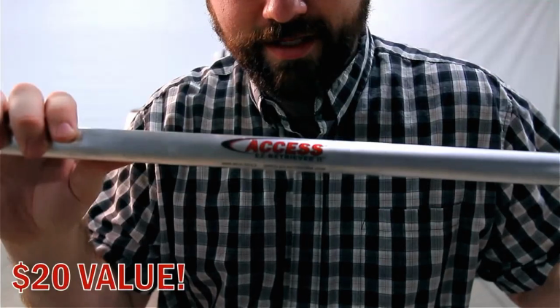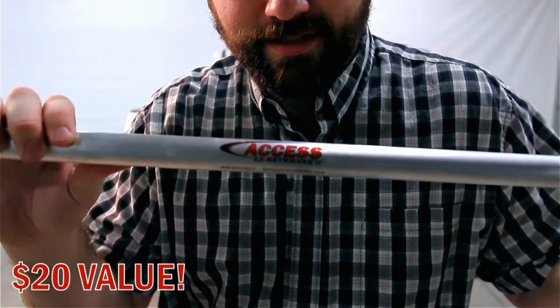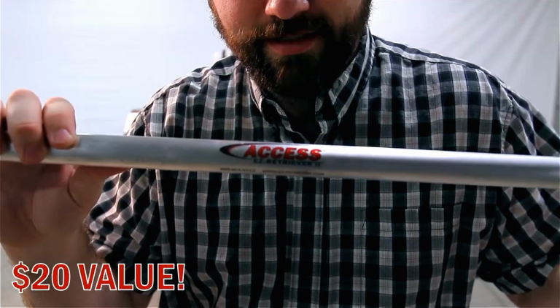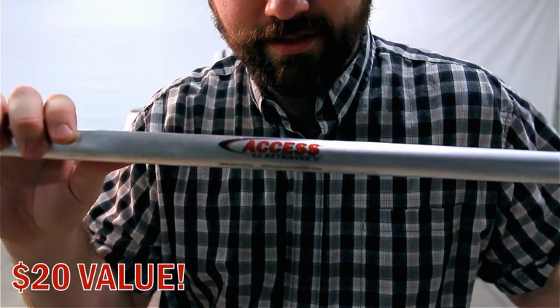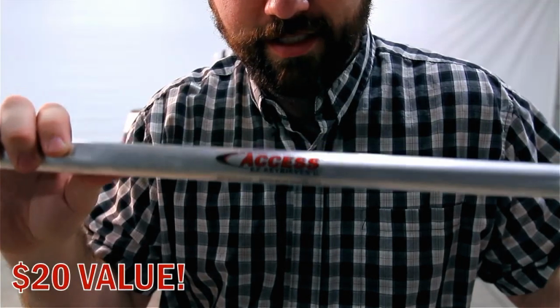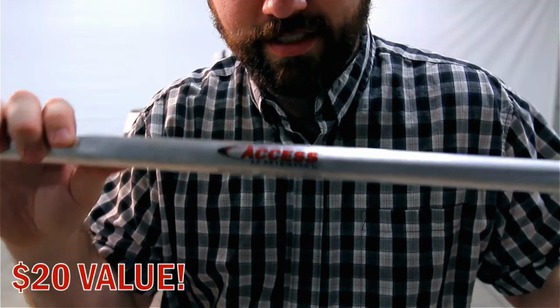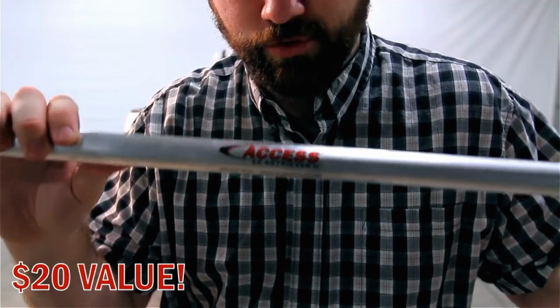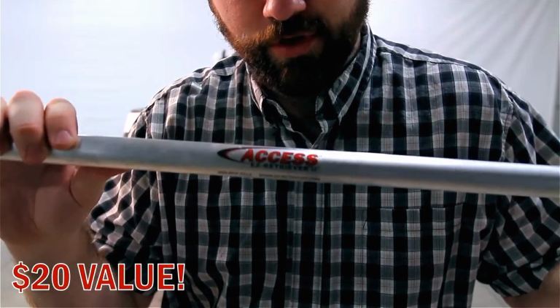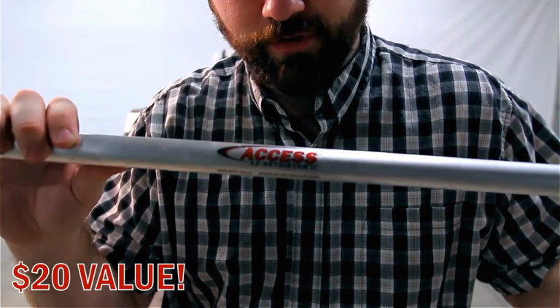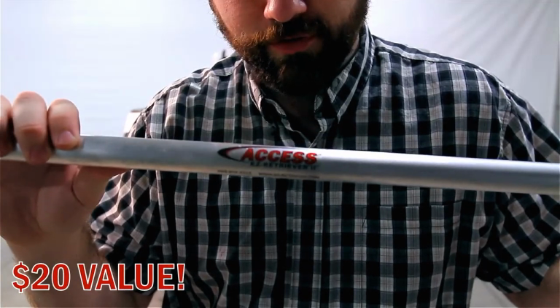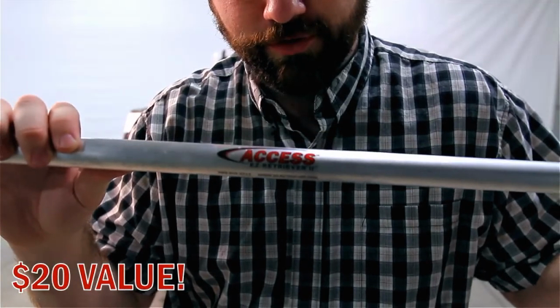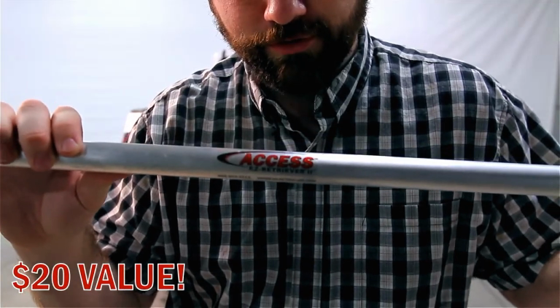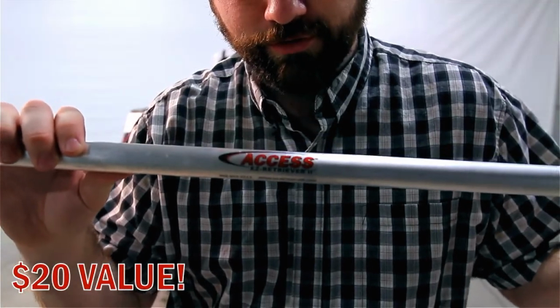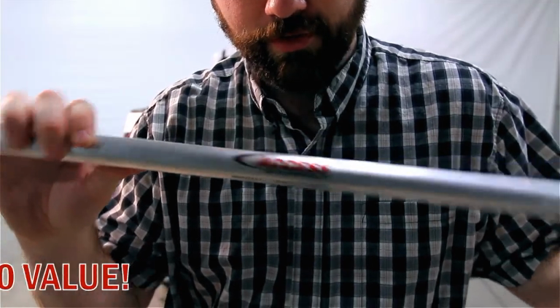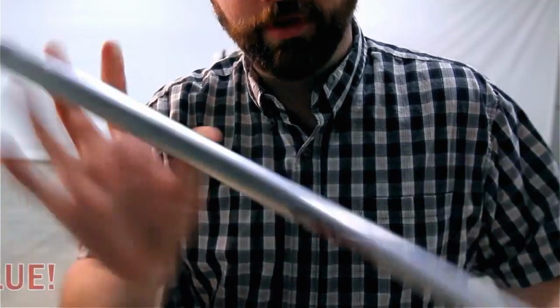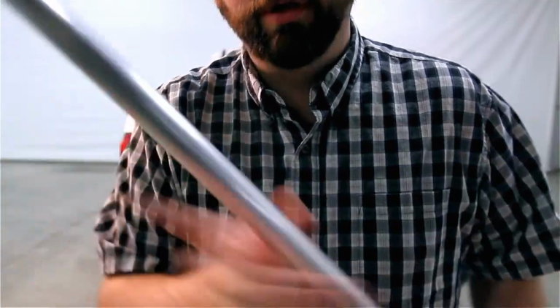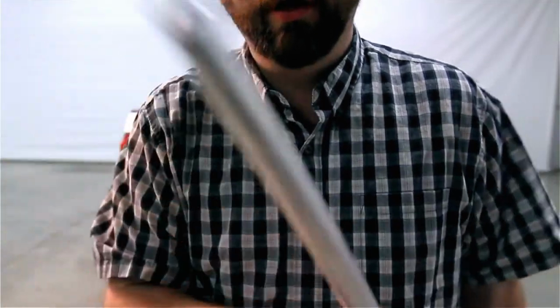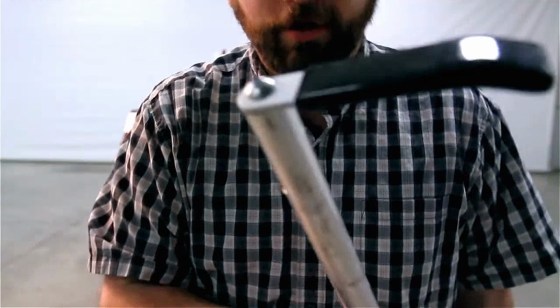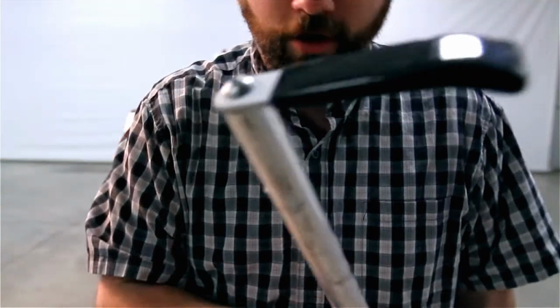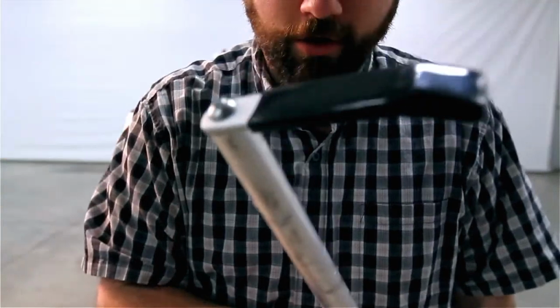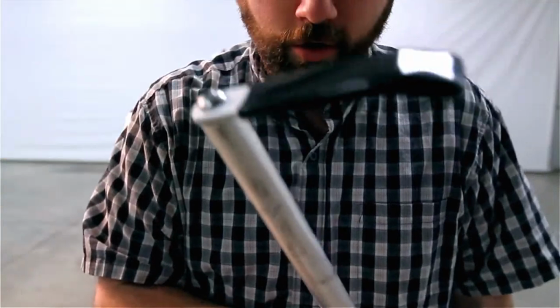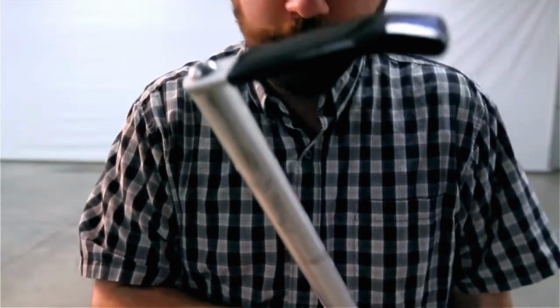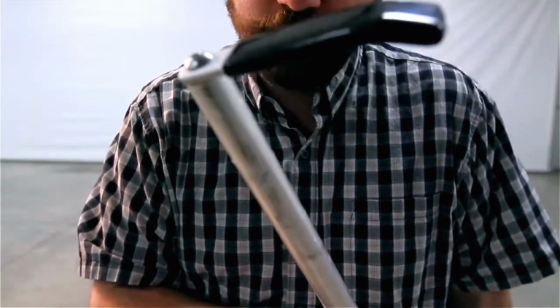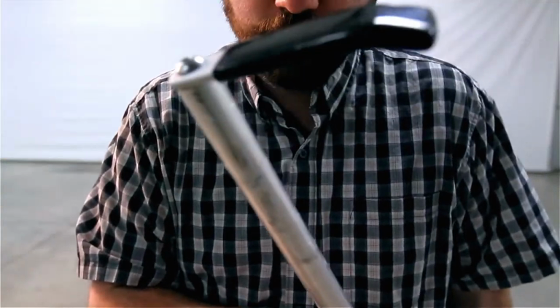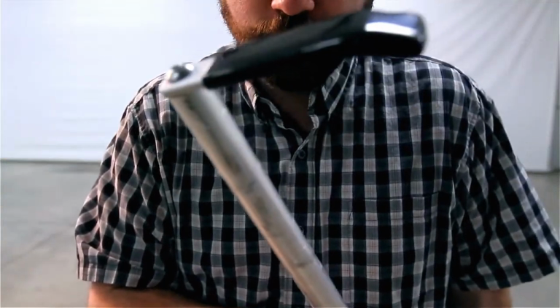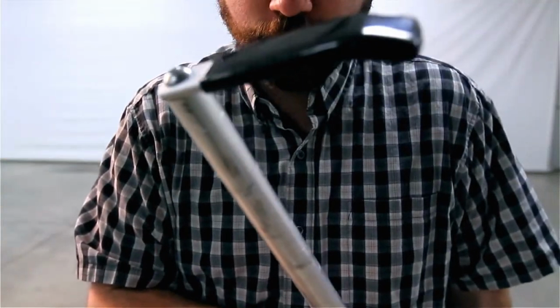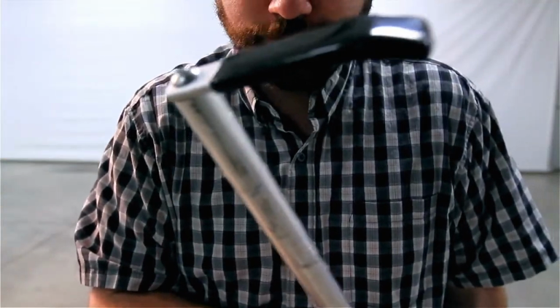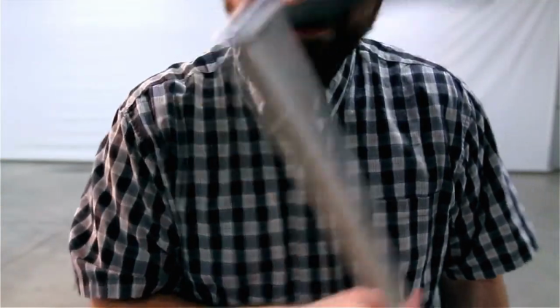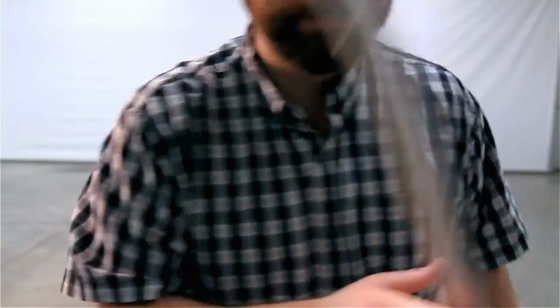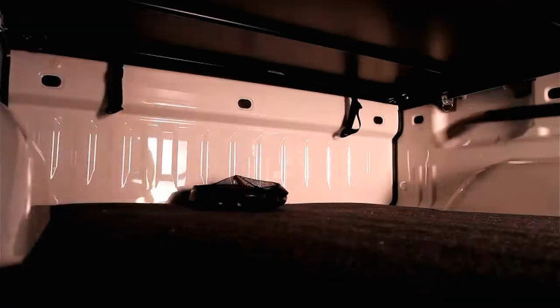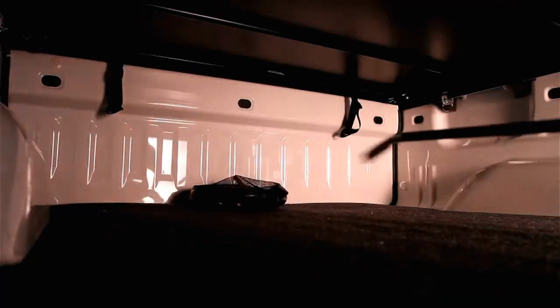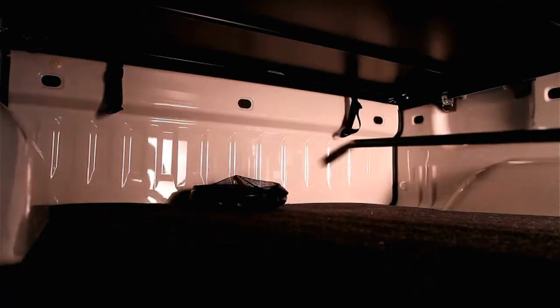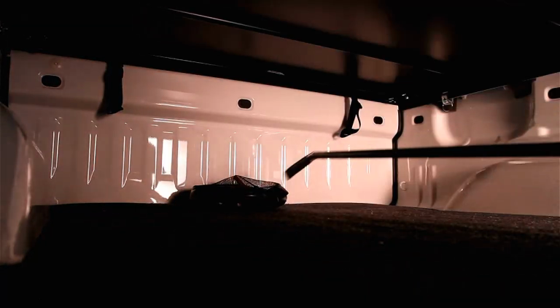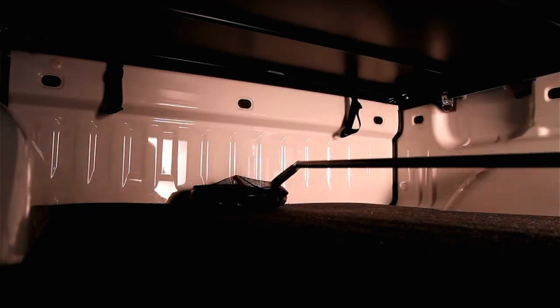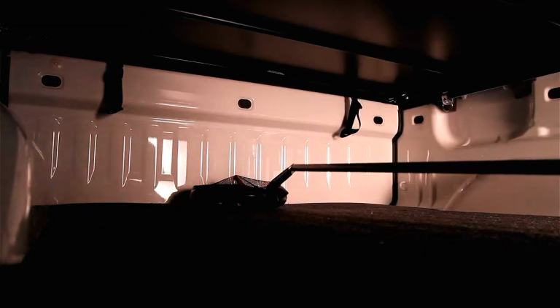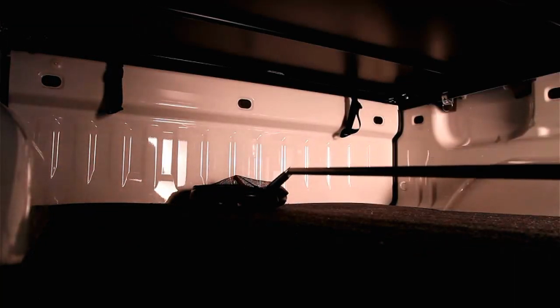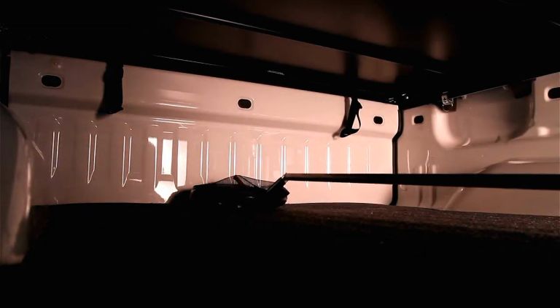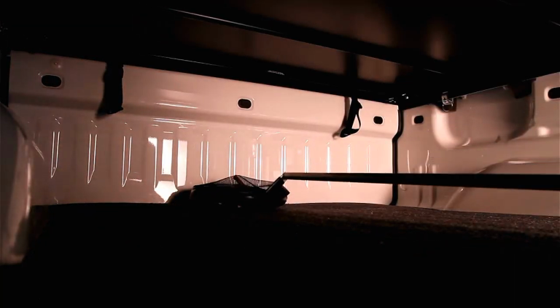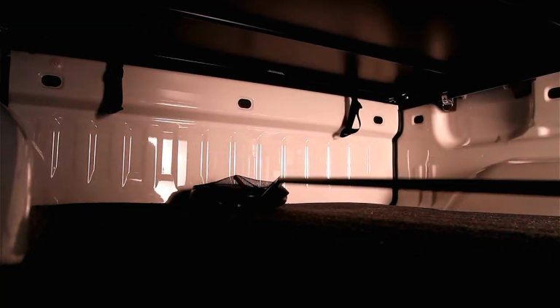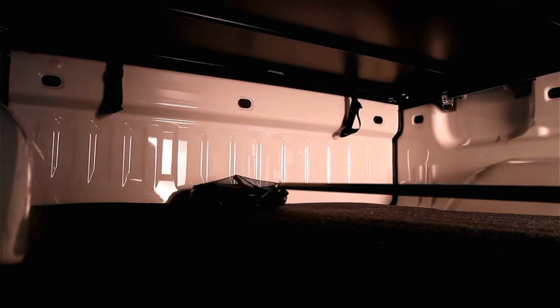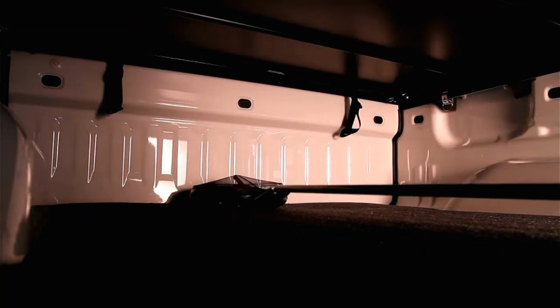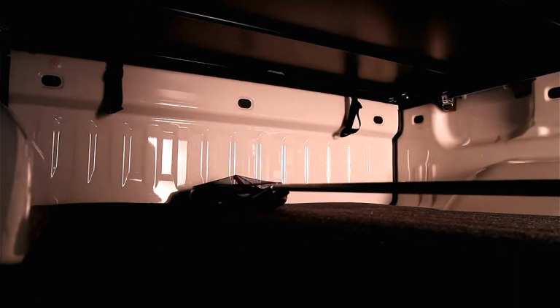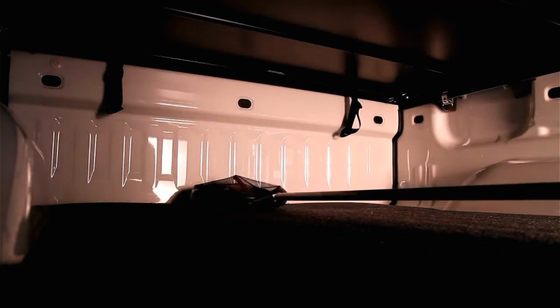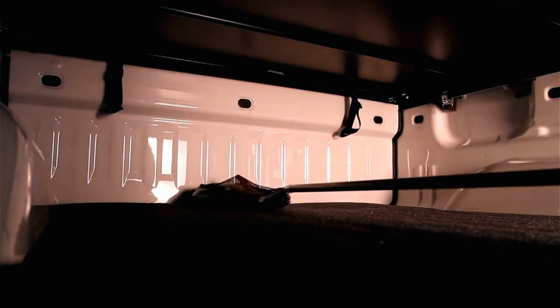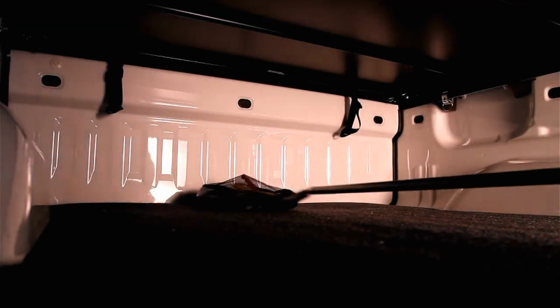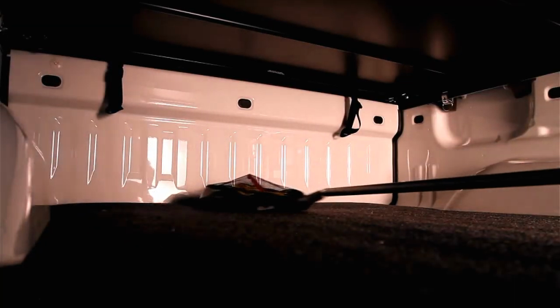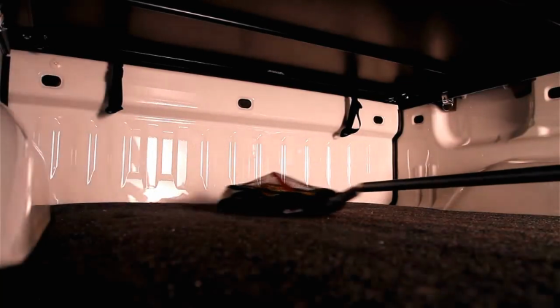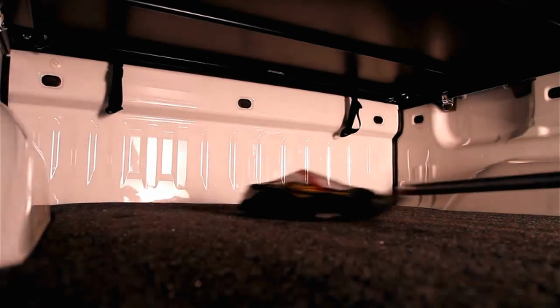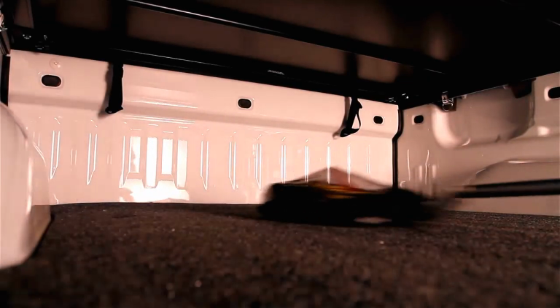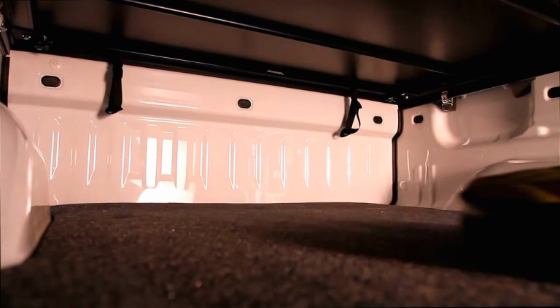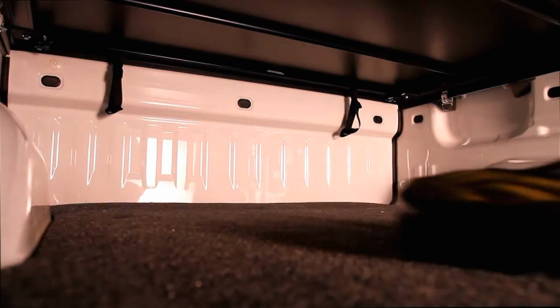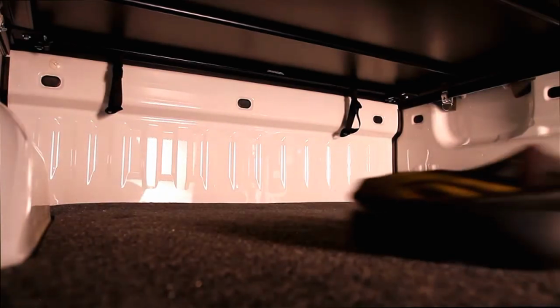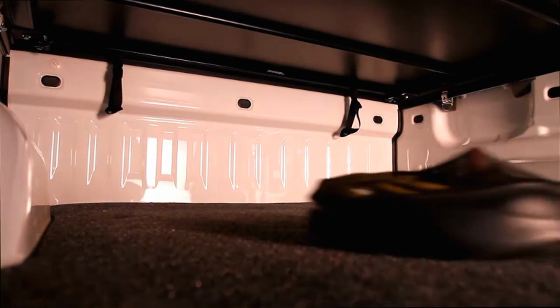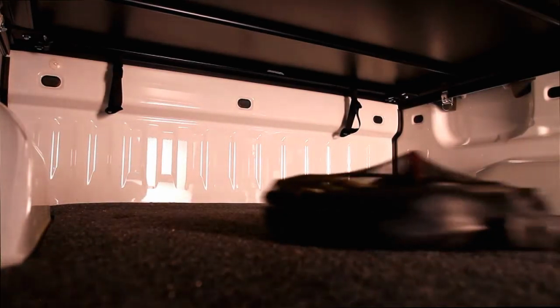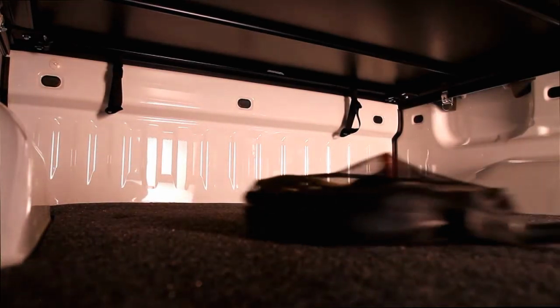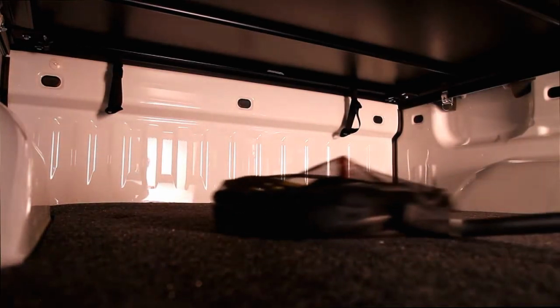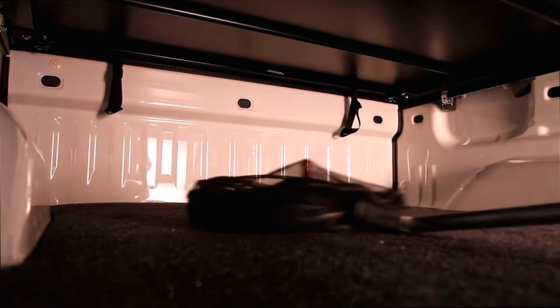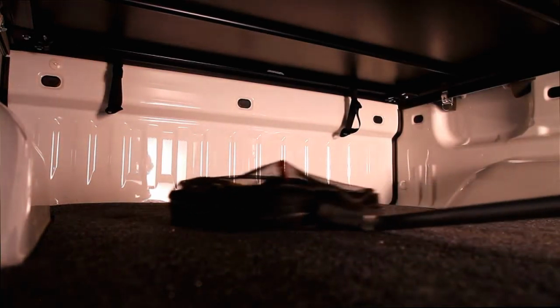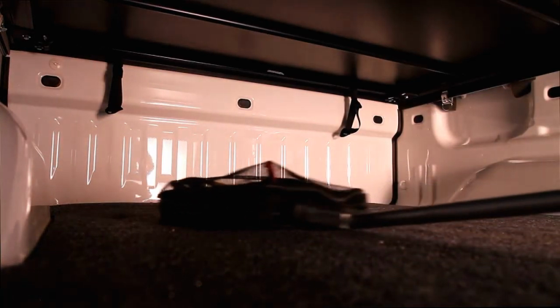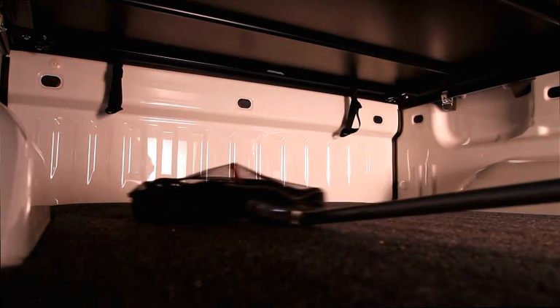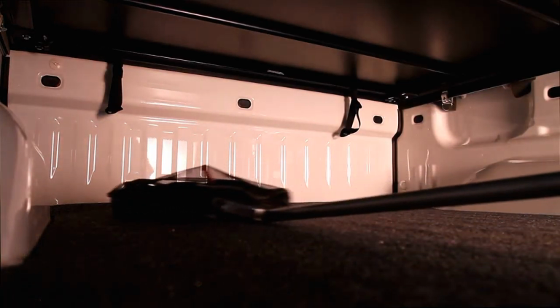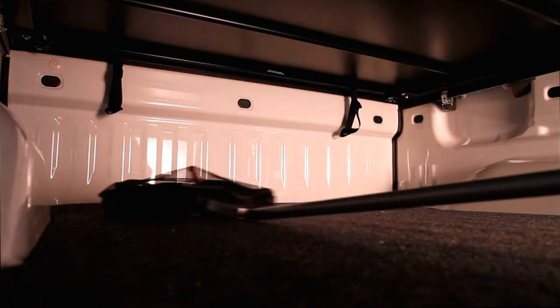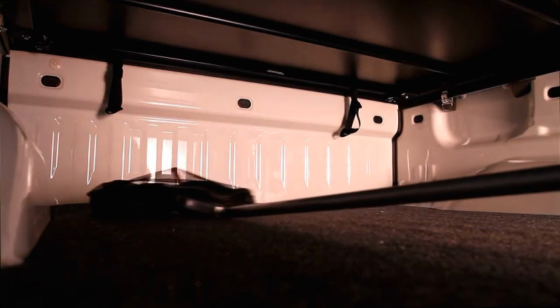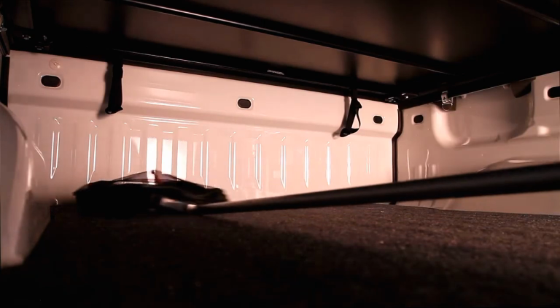The AXS Easy Retriever cargo reaching tool lets you grab things from the front of the bed or put them back.